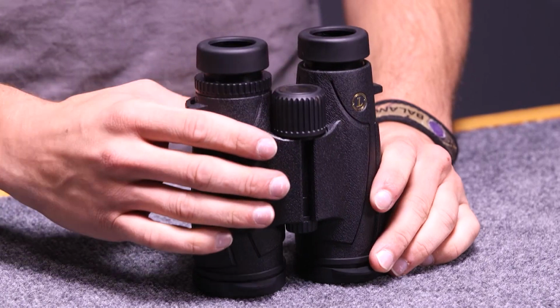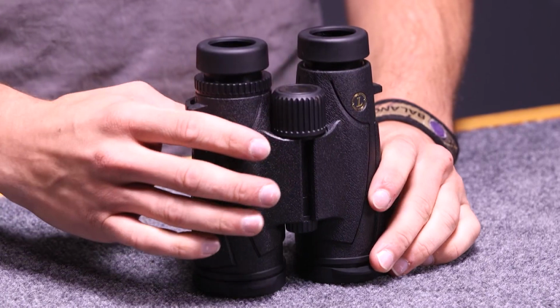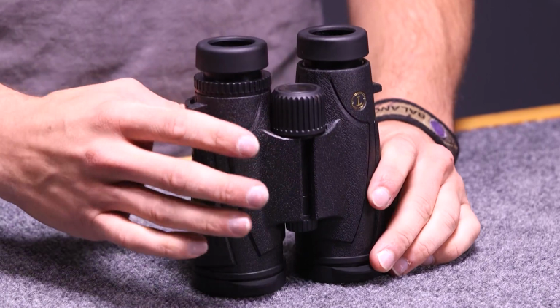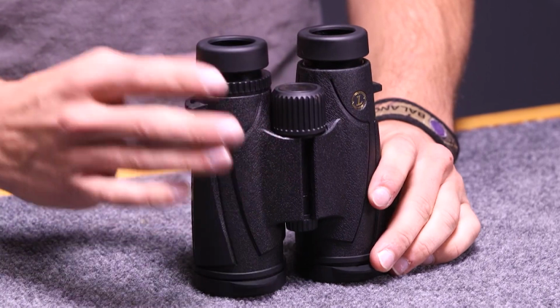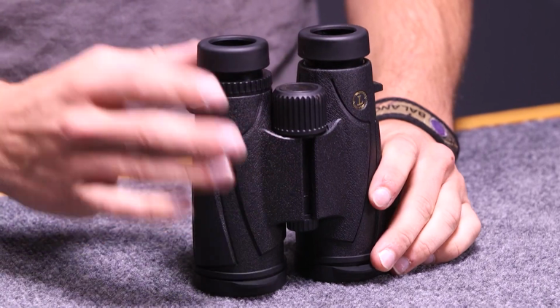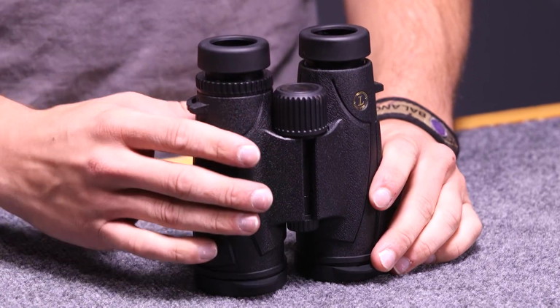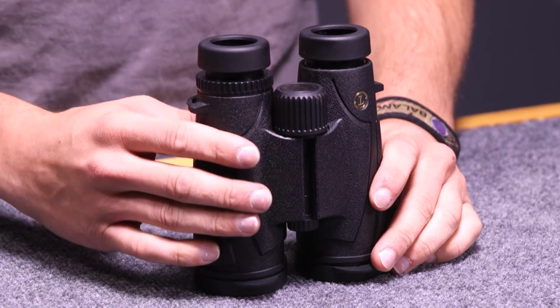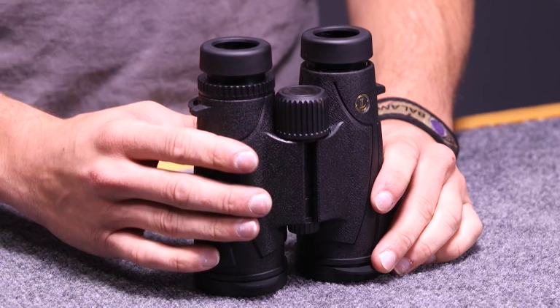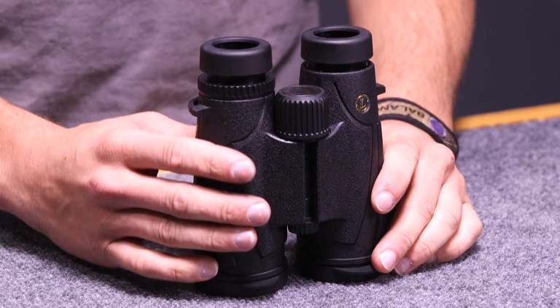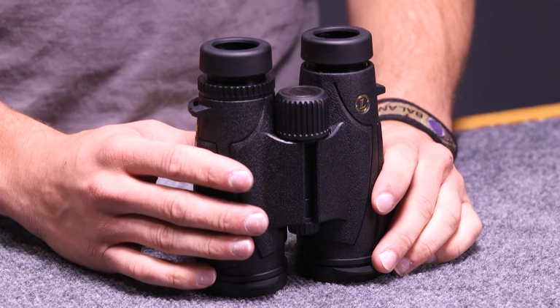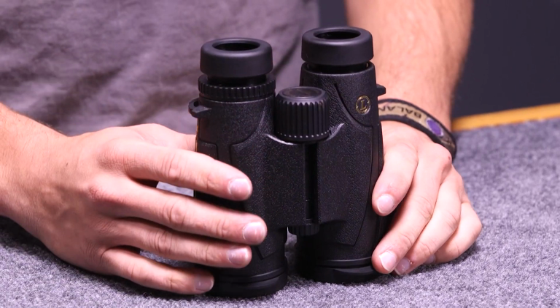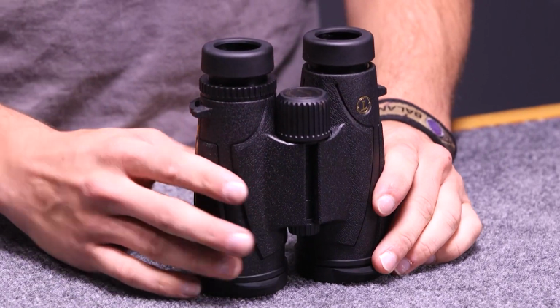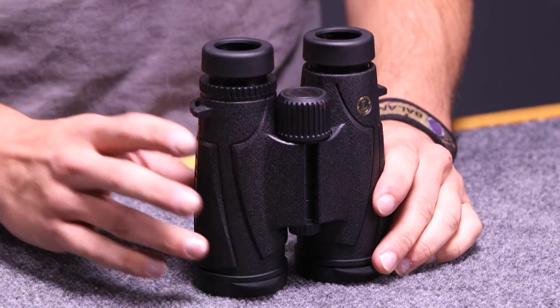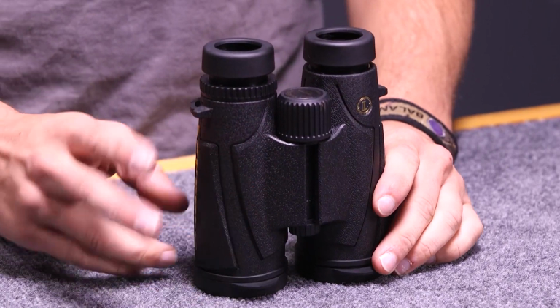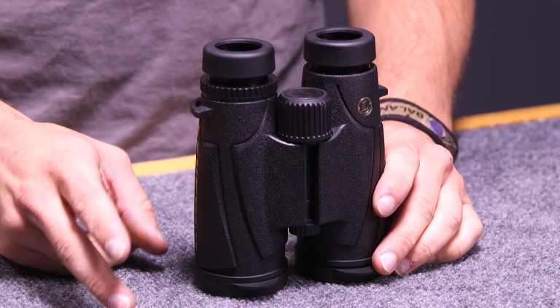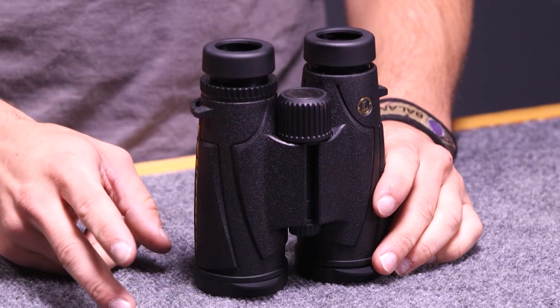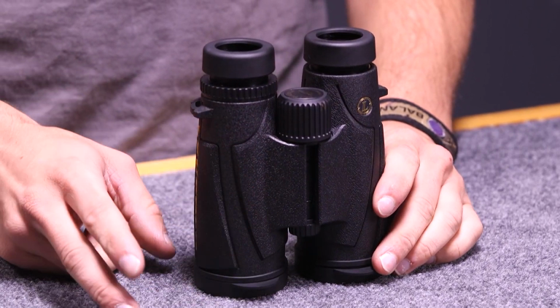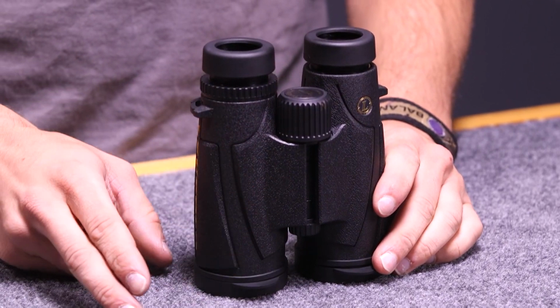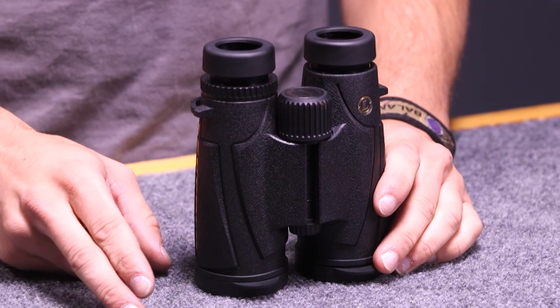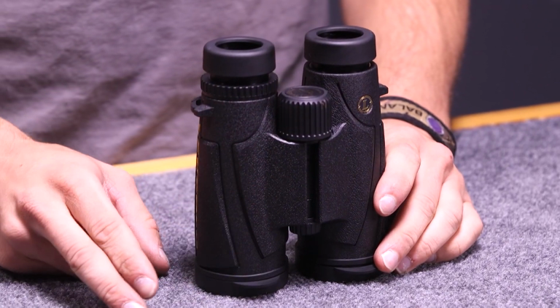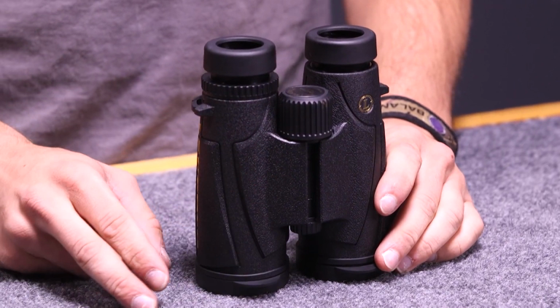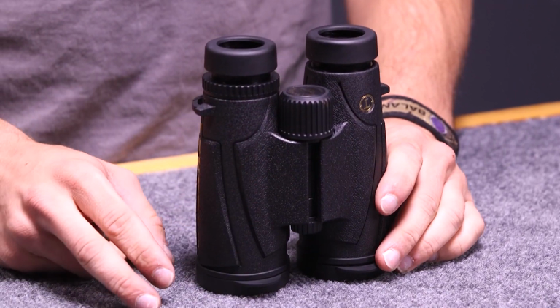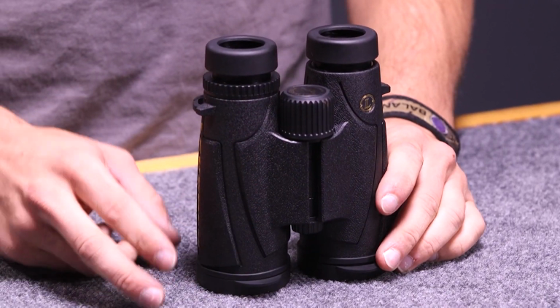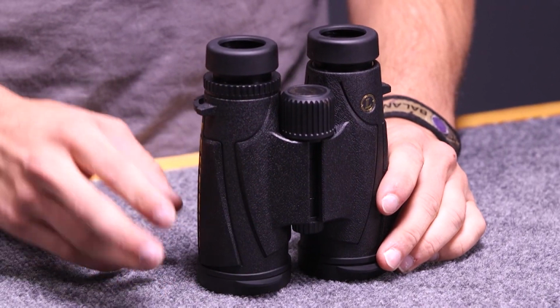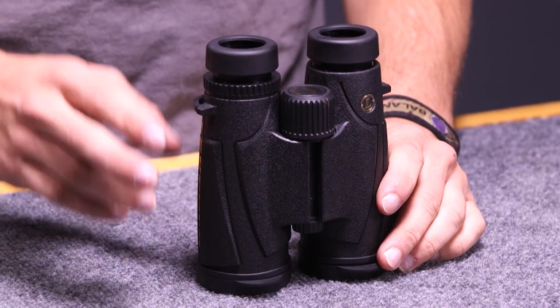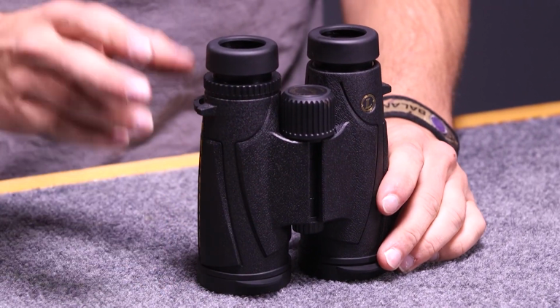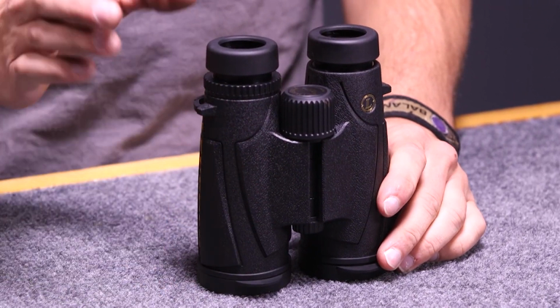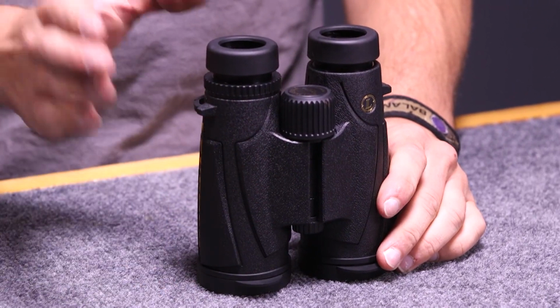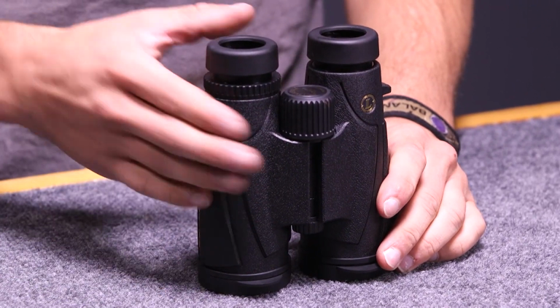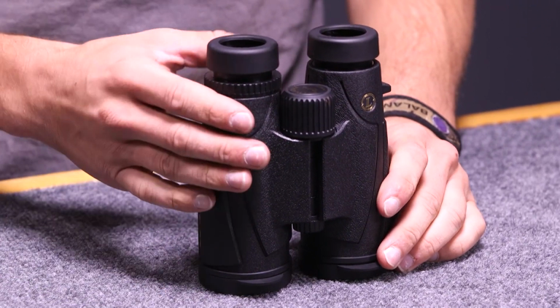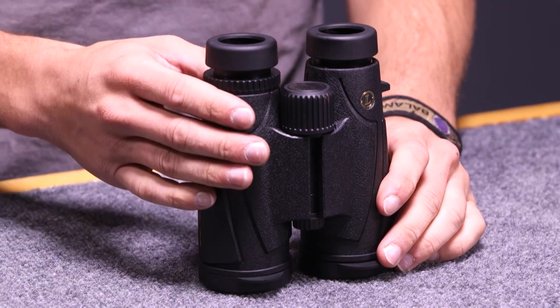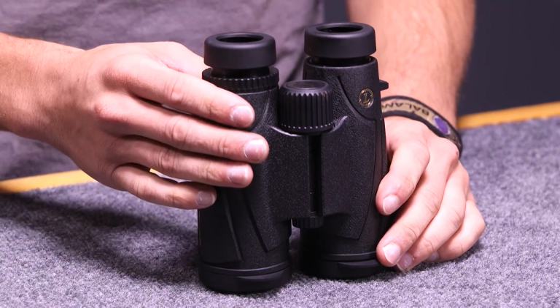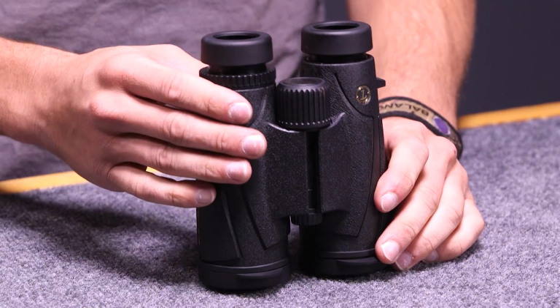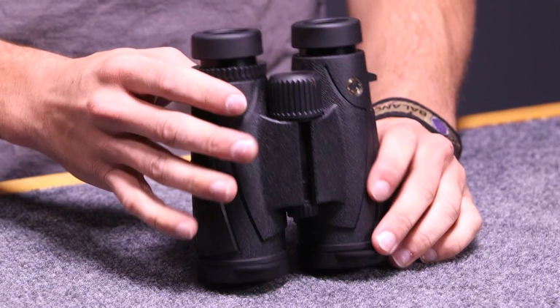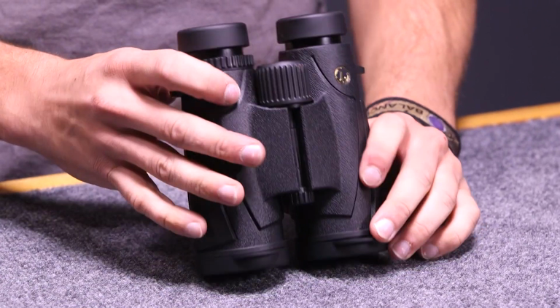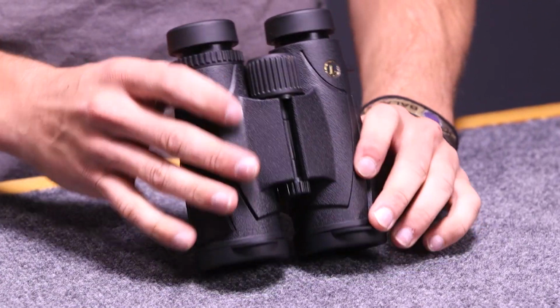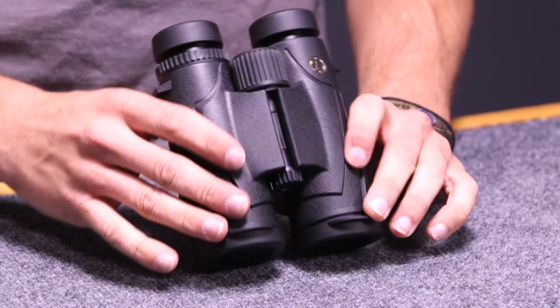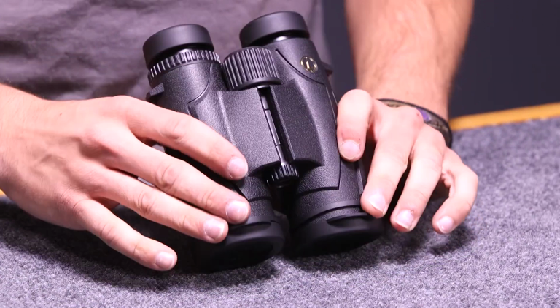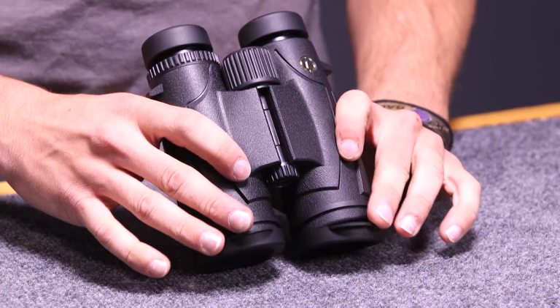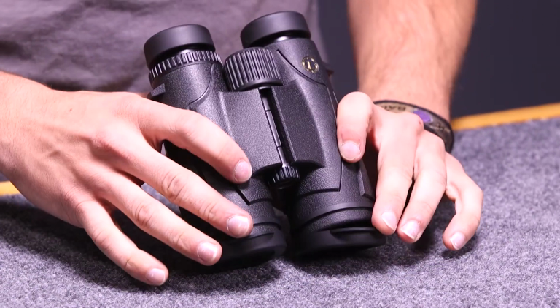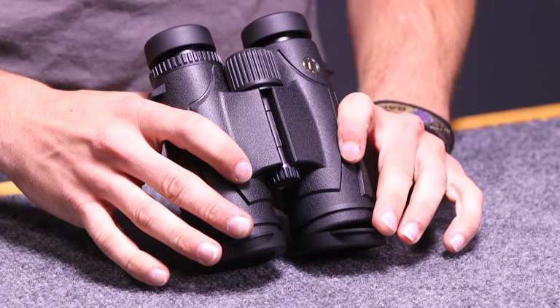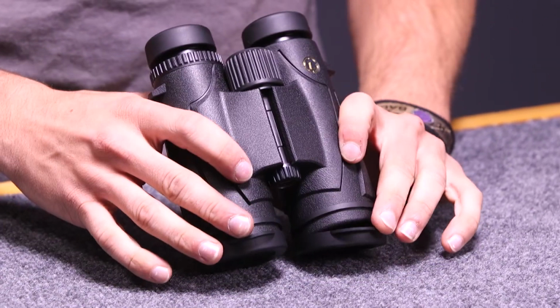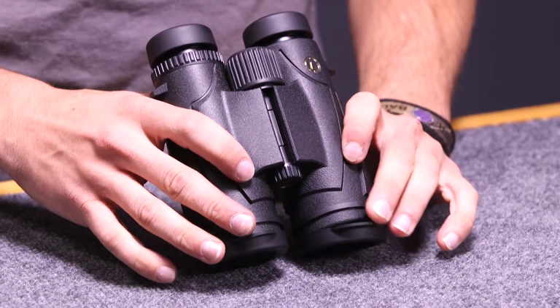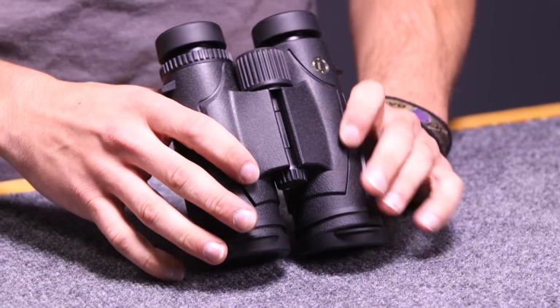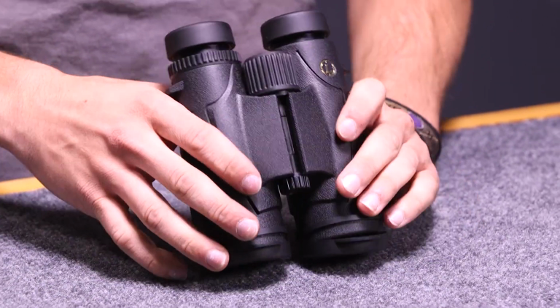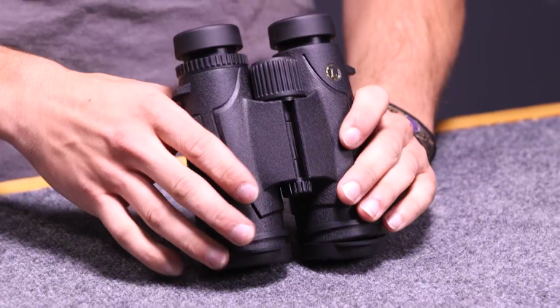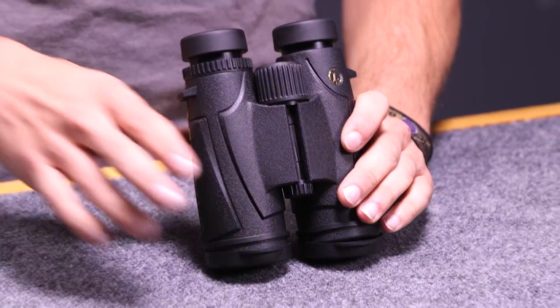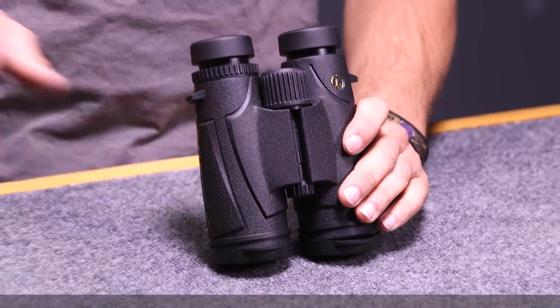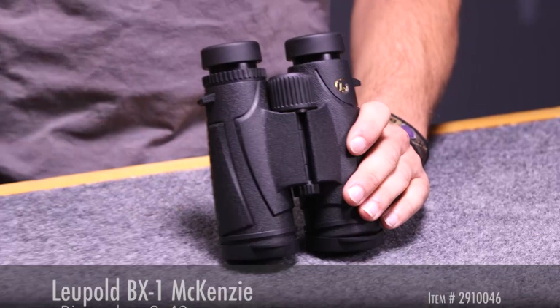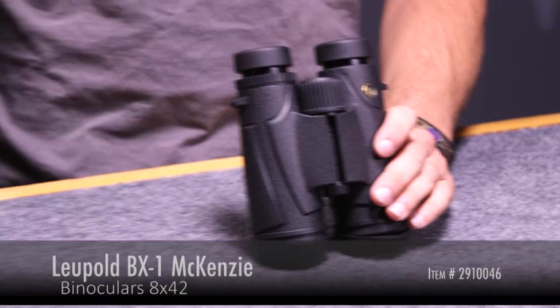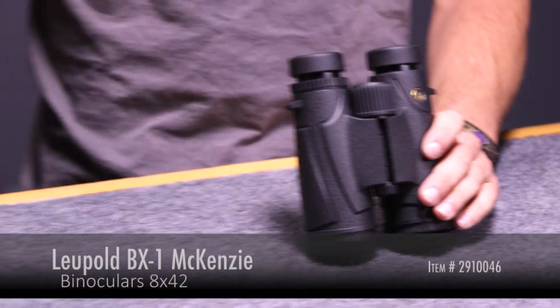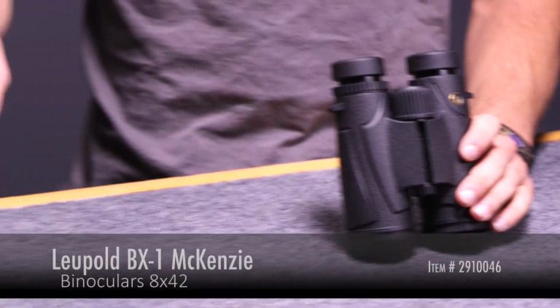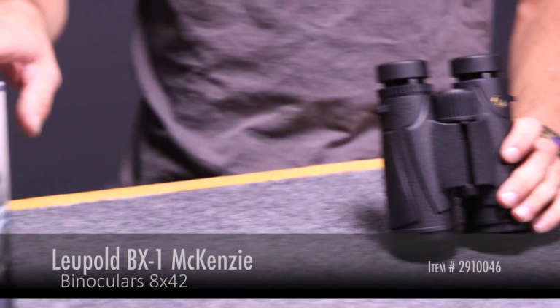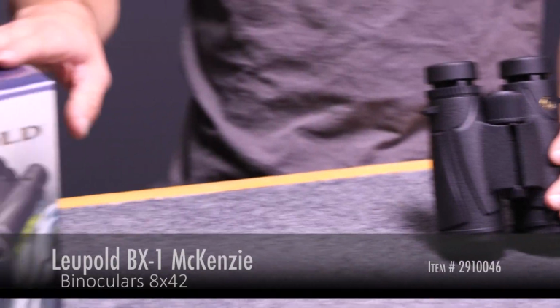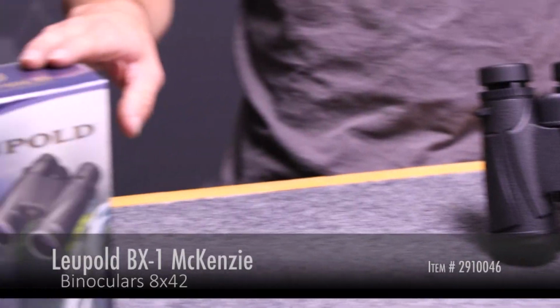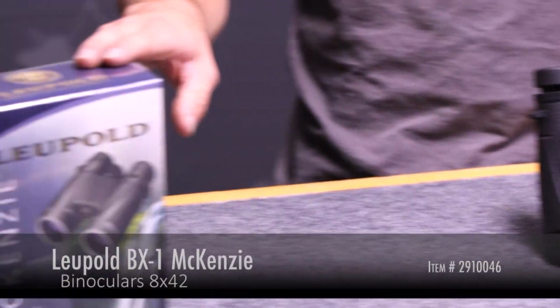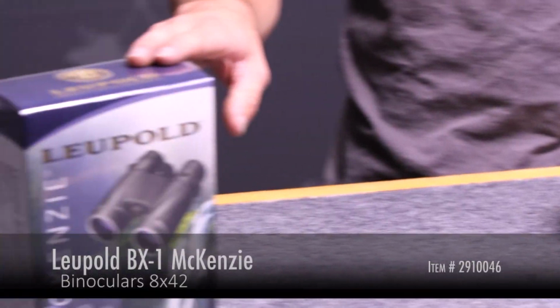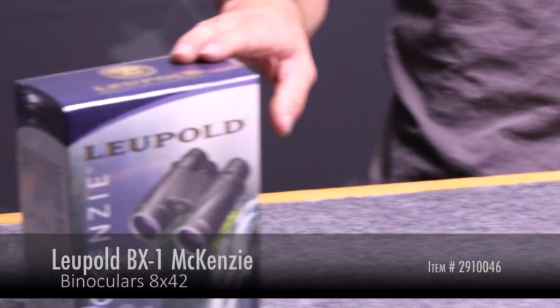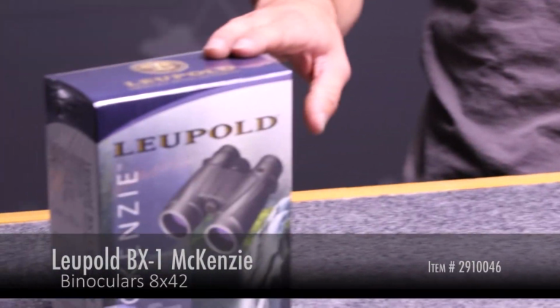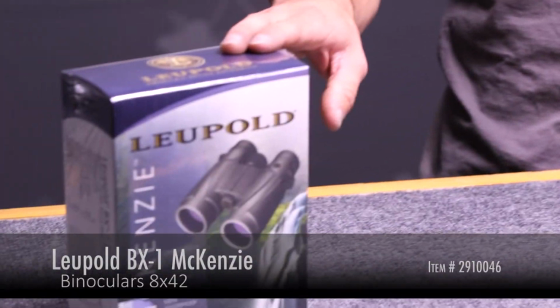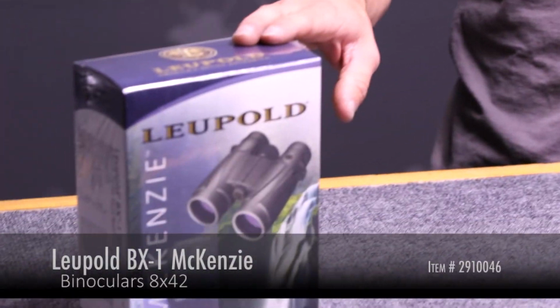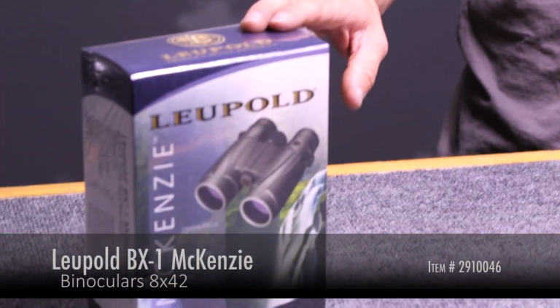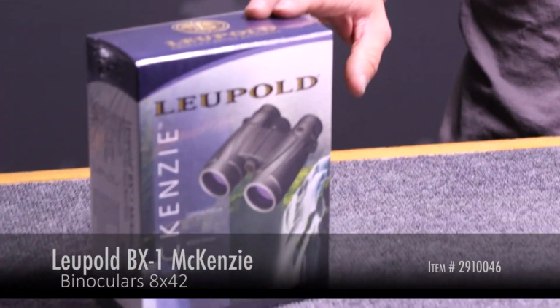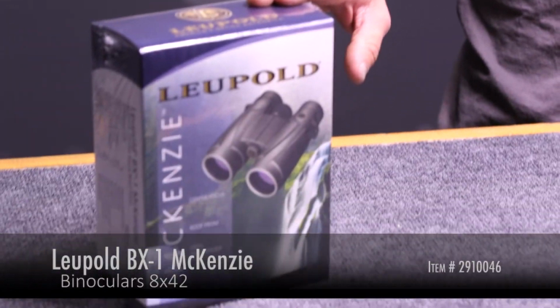This binocular comes in two different sizes: it comes in the 10 by 42 that we have here, and it also comes in this 8 by 42.